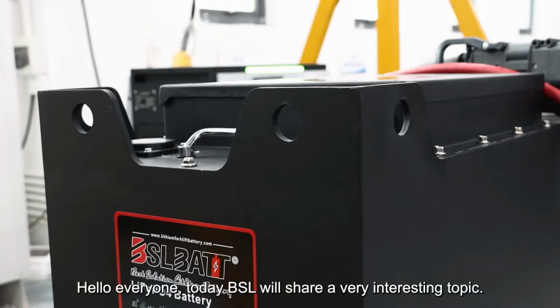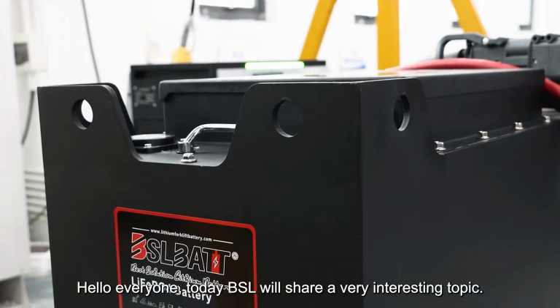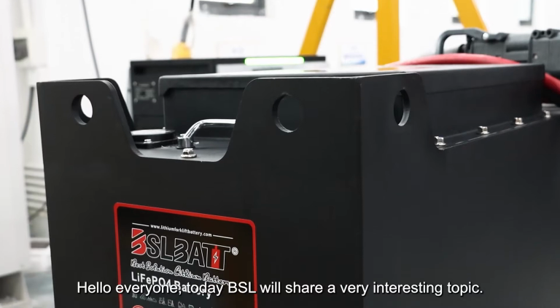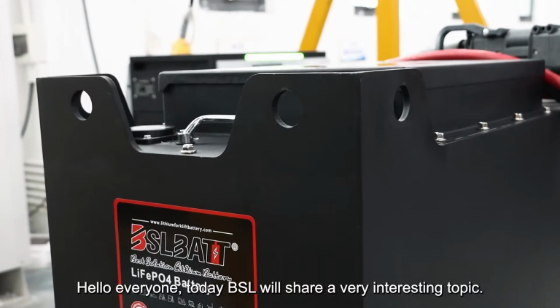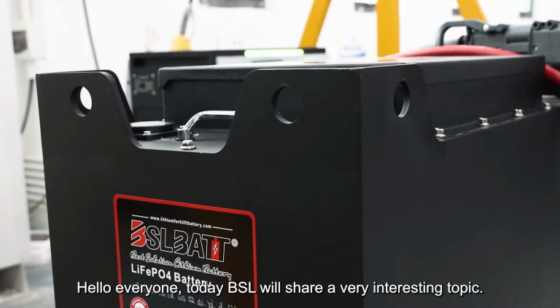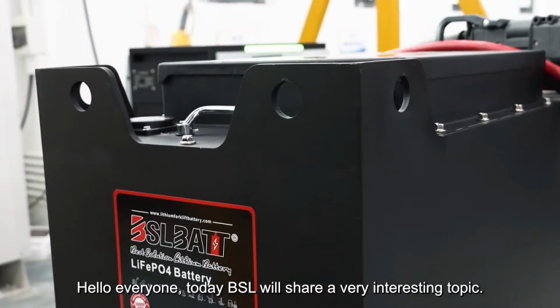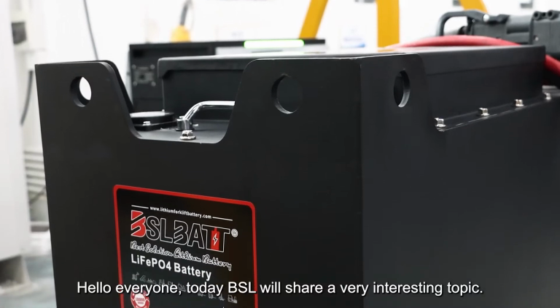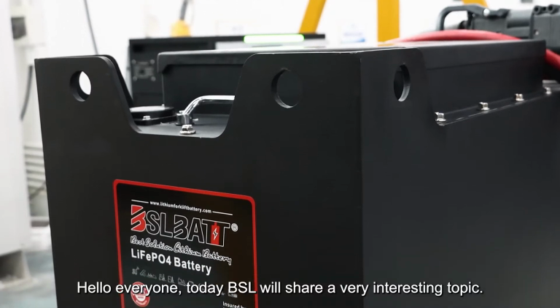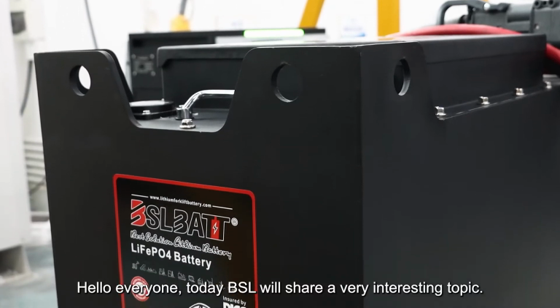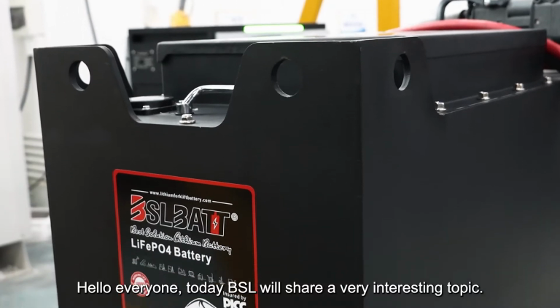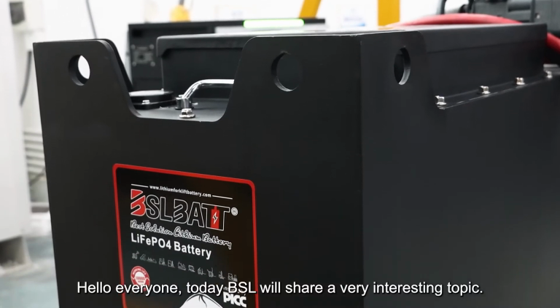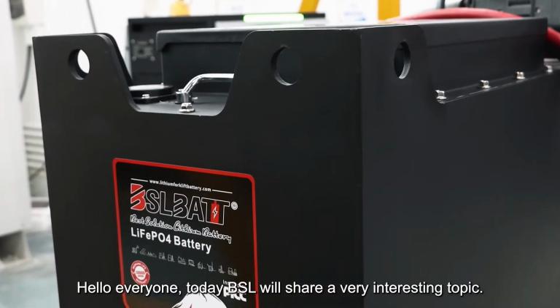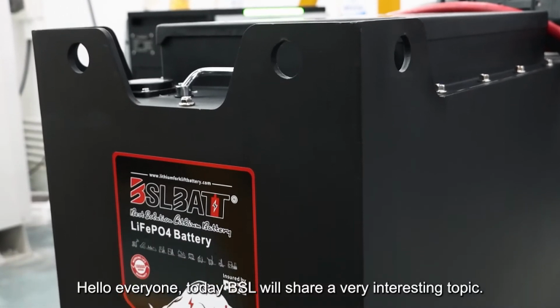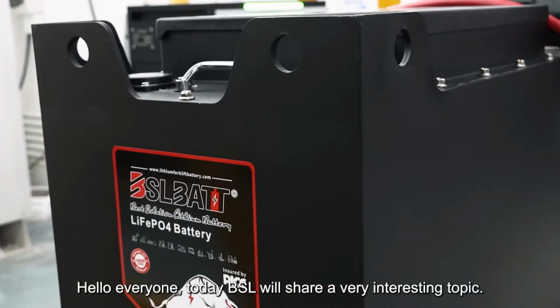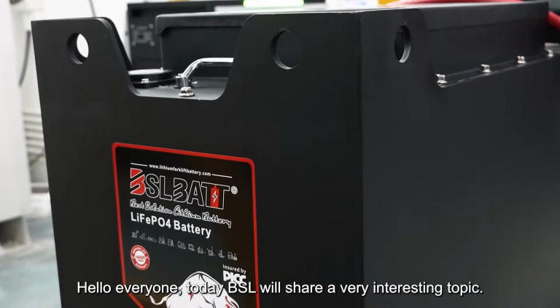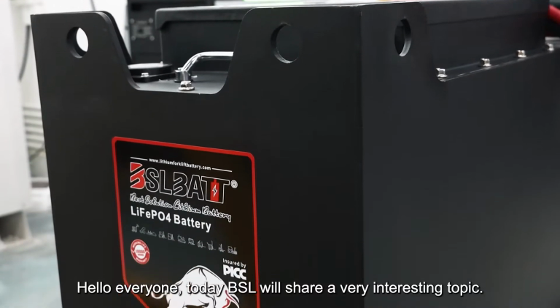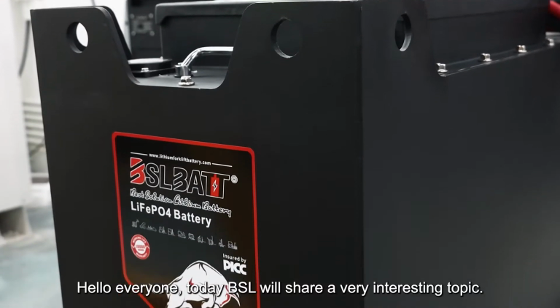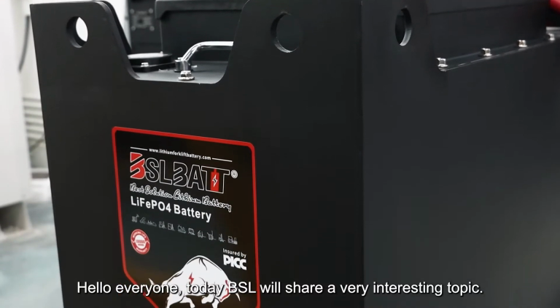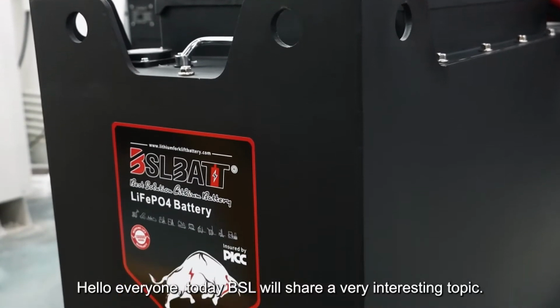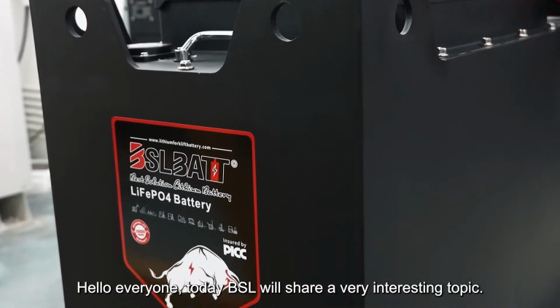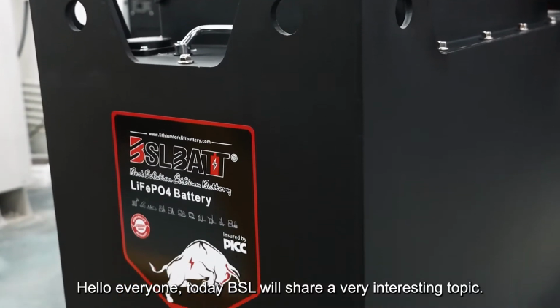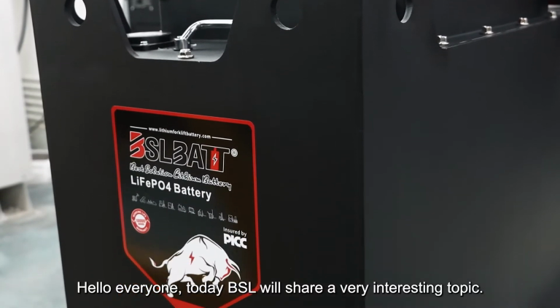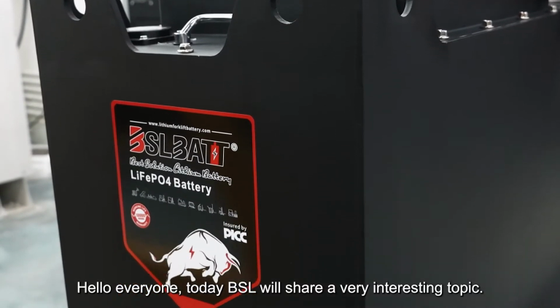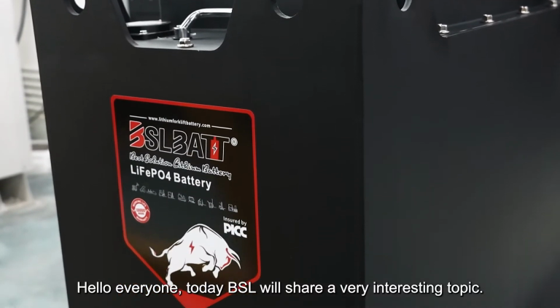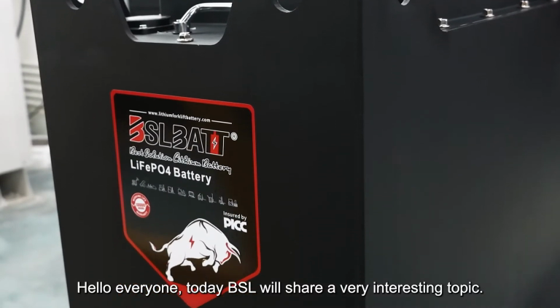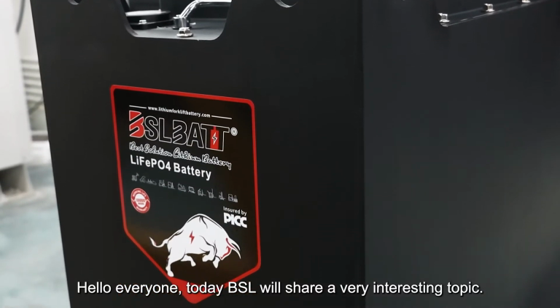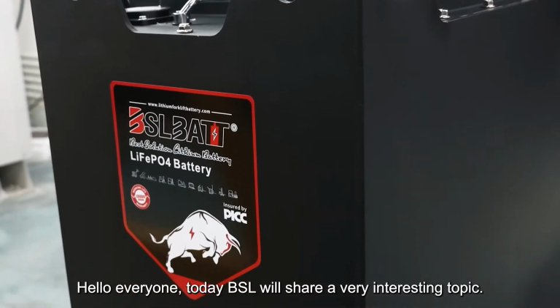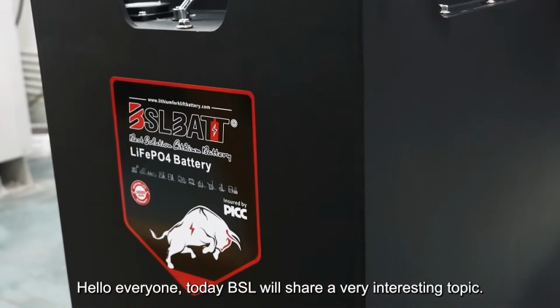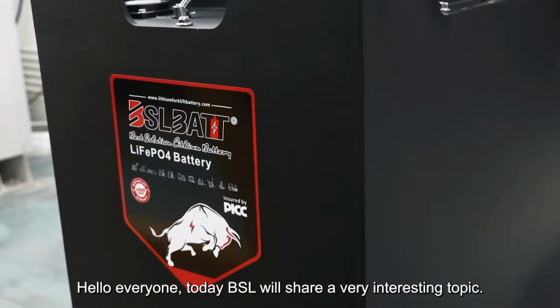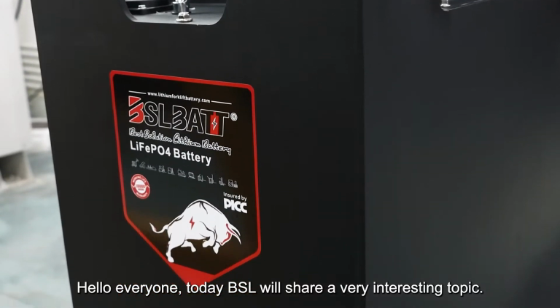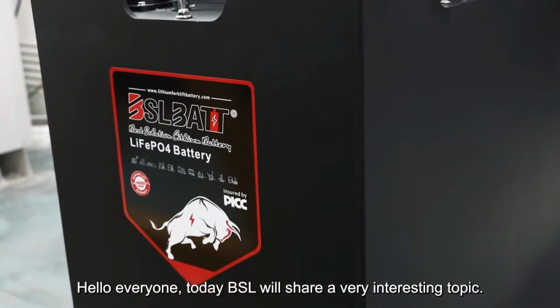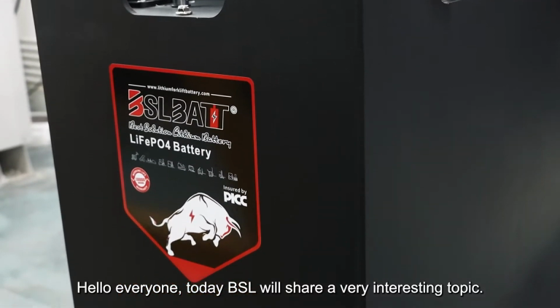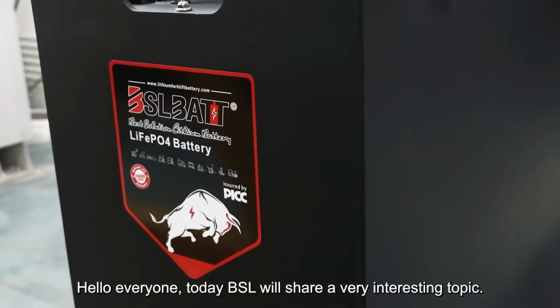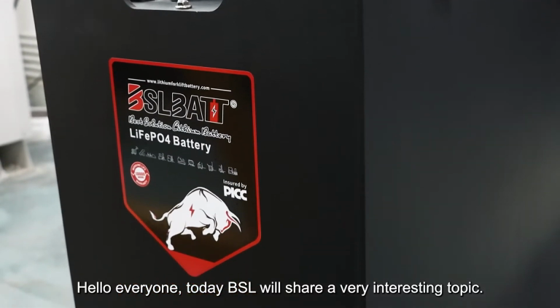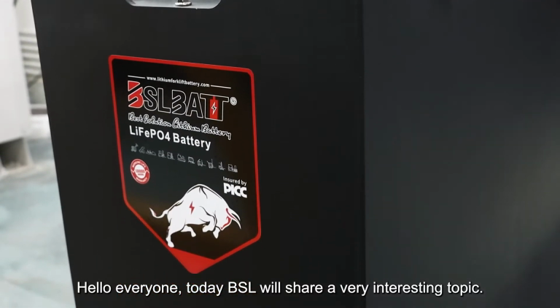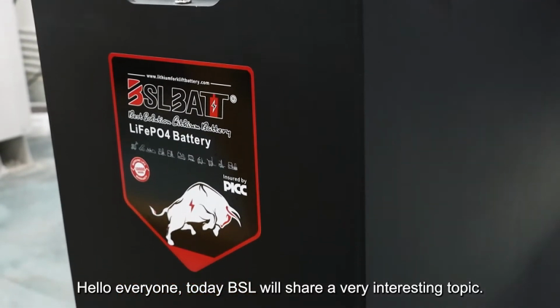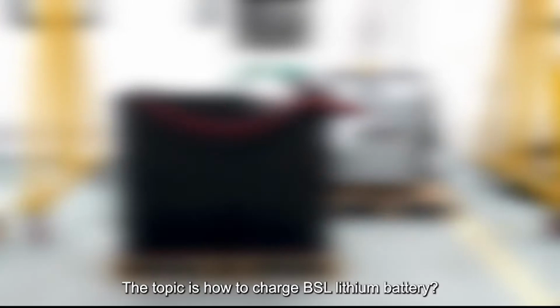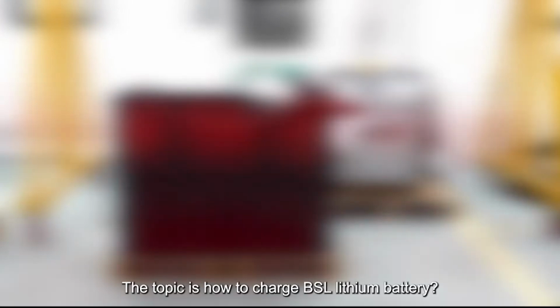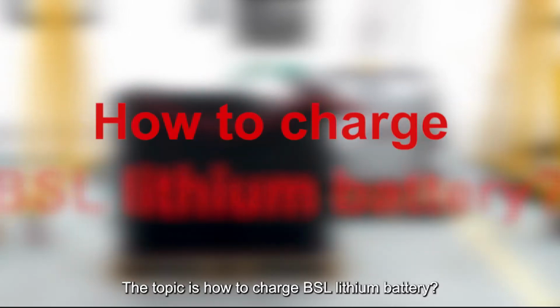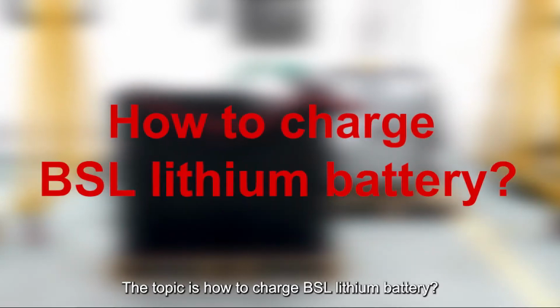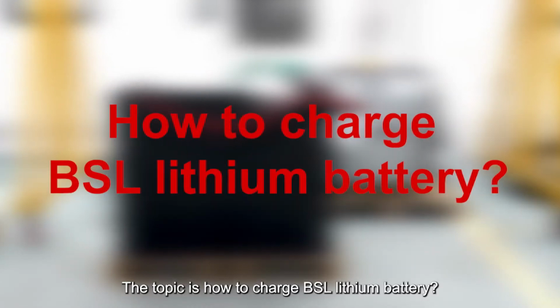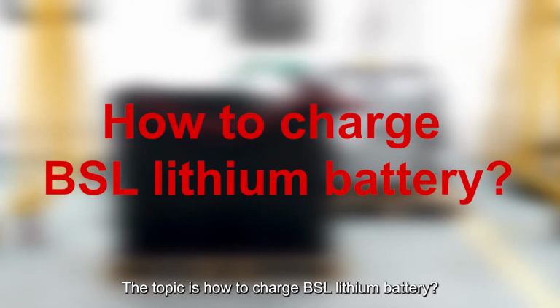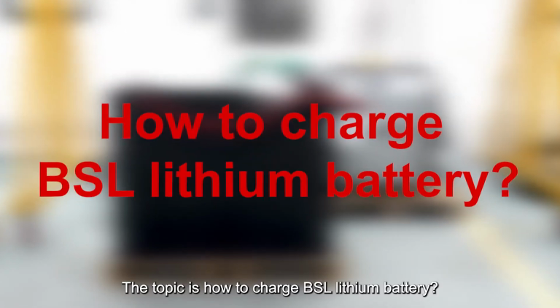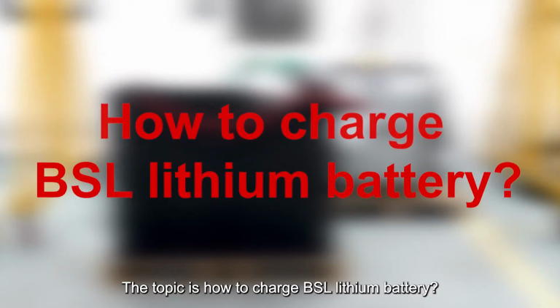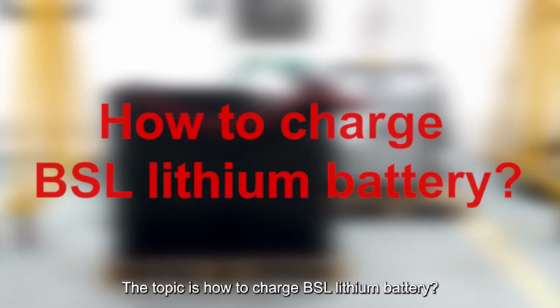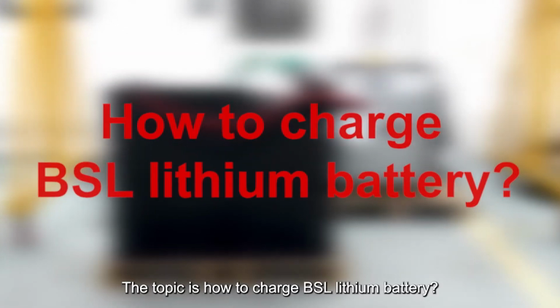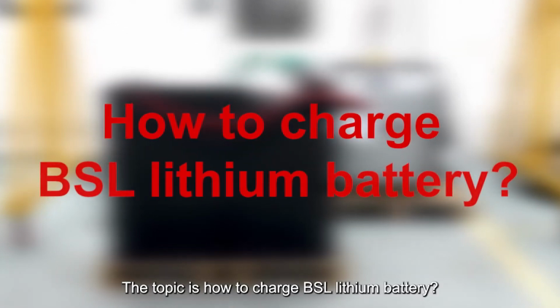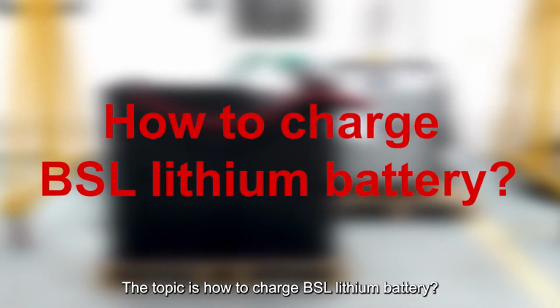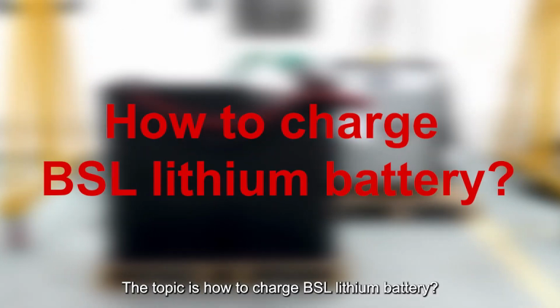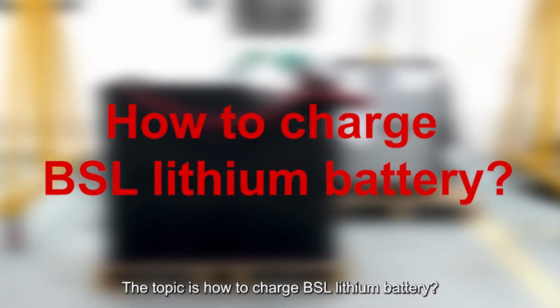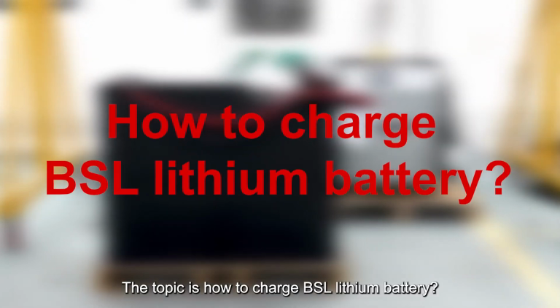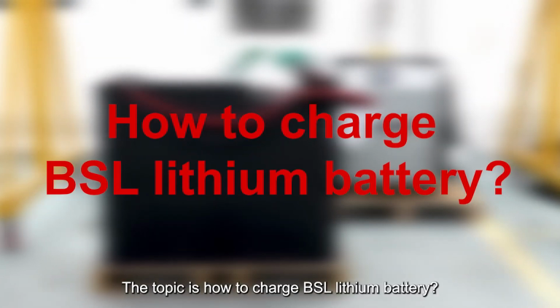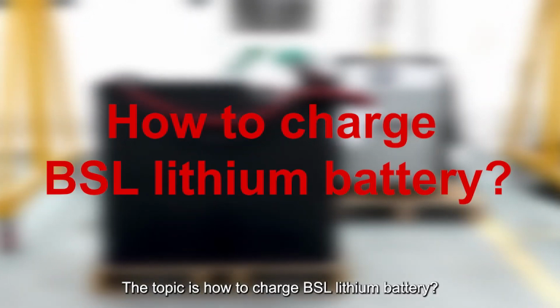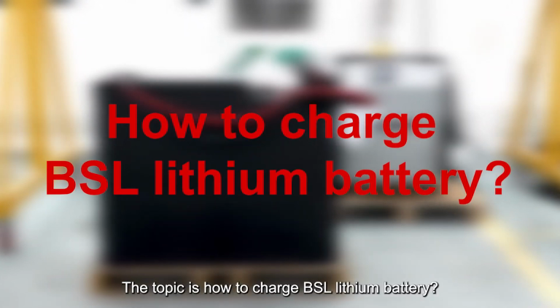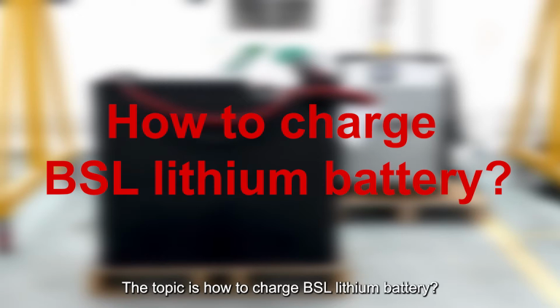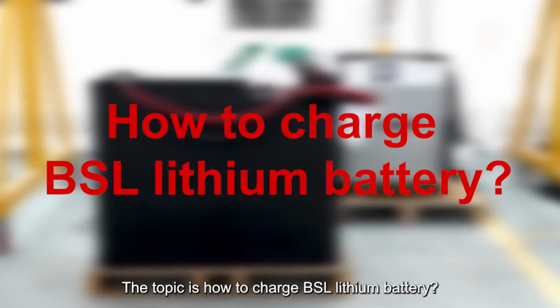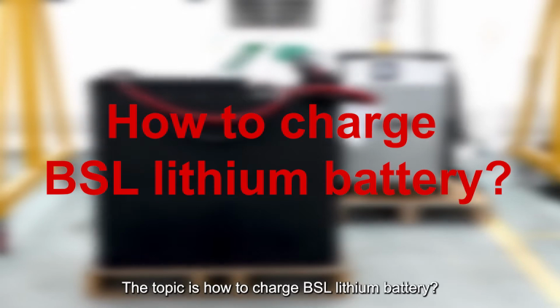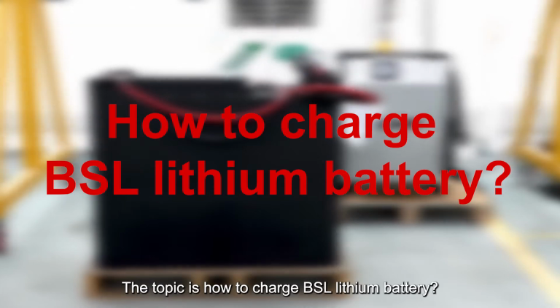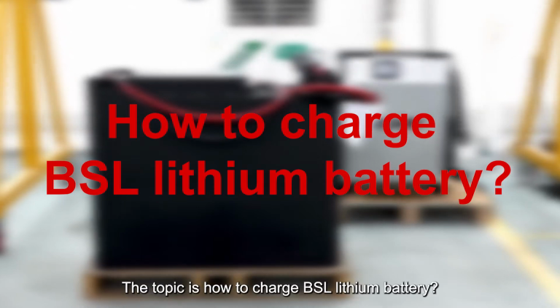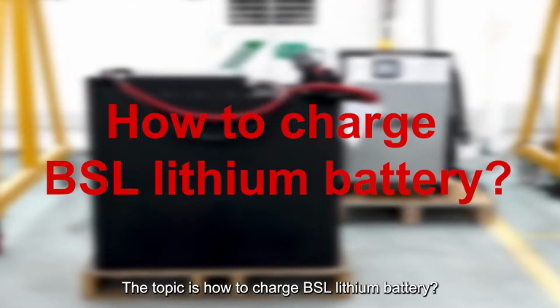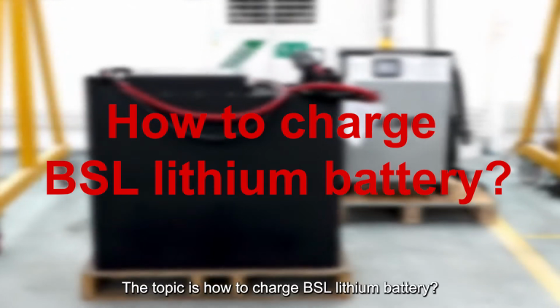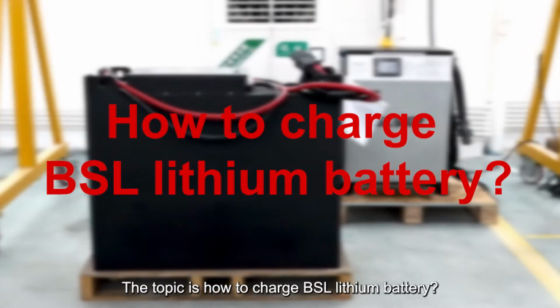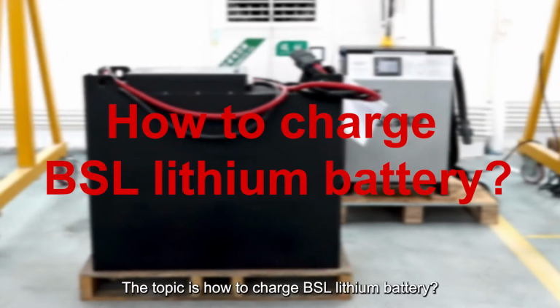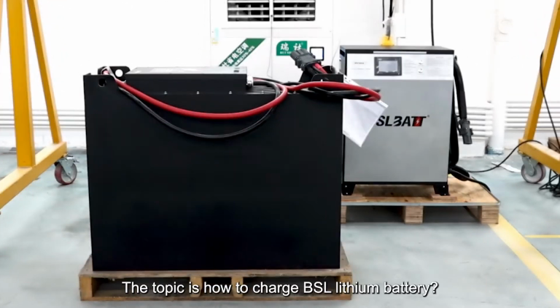Hello everyone, today BSL will share a very interesting topic. The topic is how to charge a BSL lithium battery.